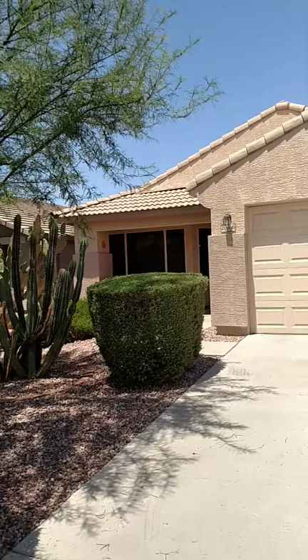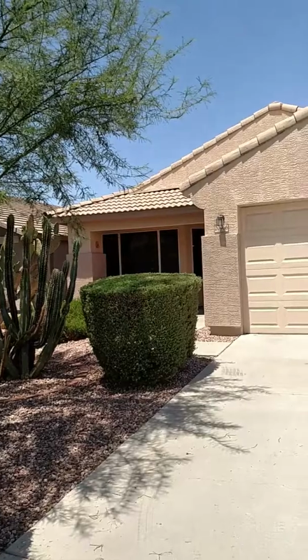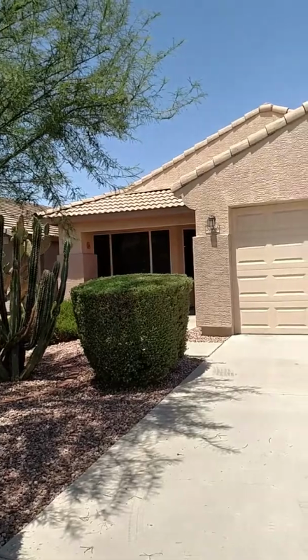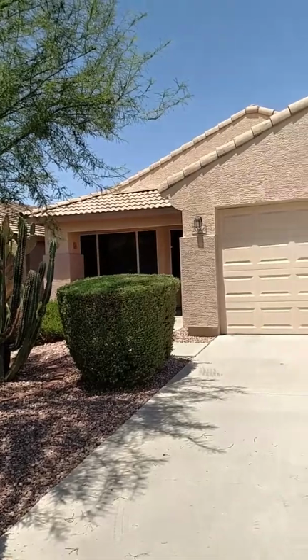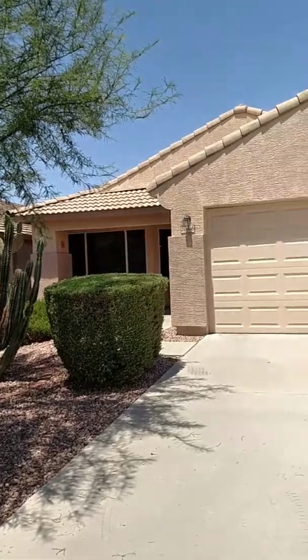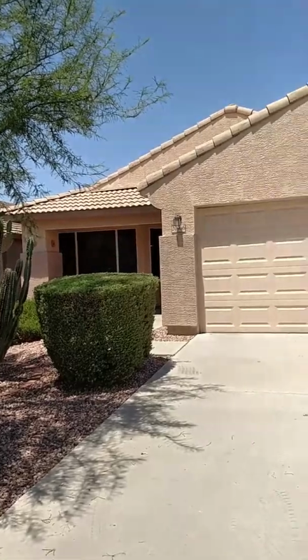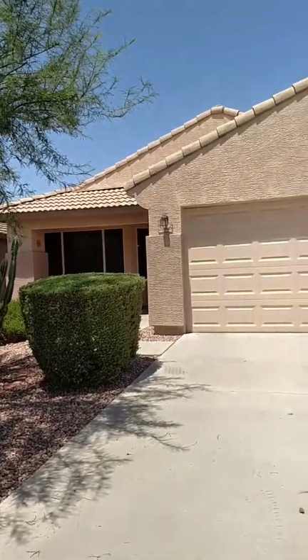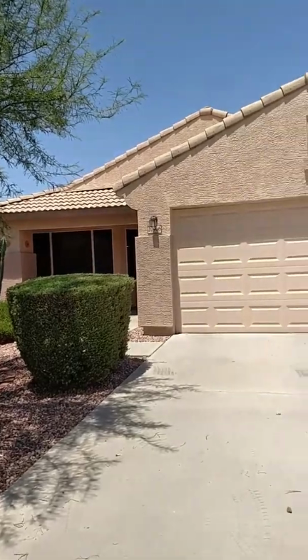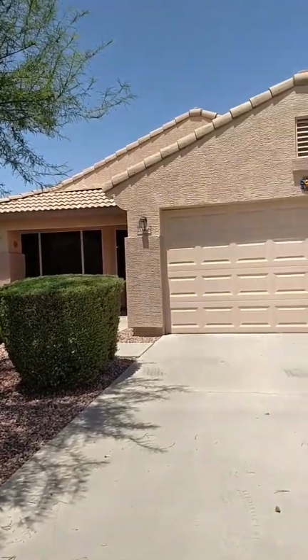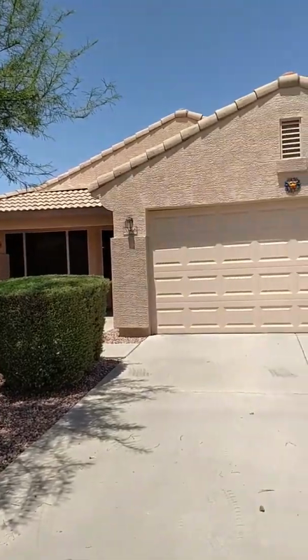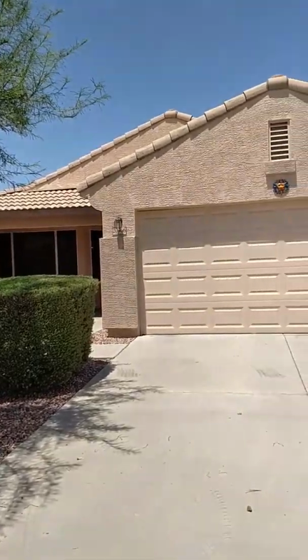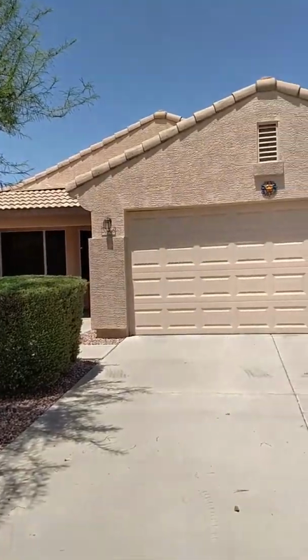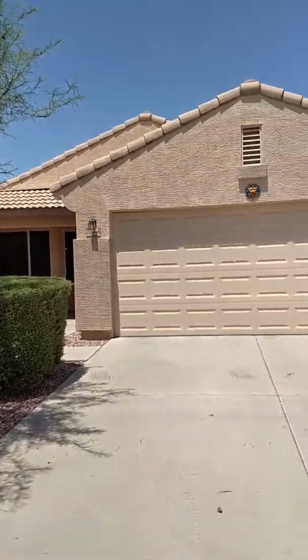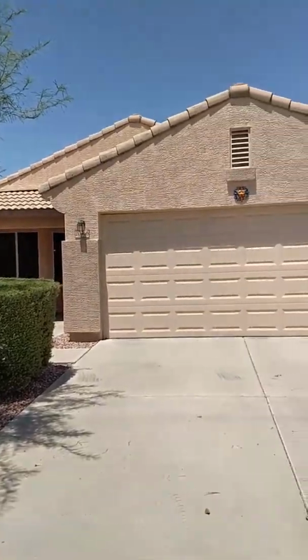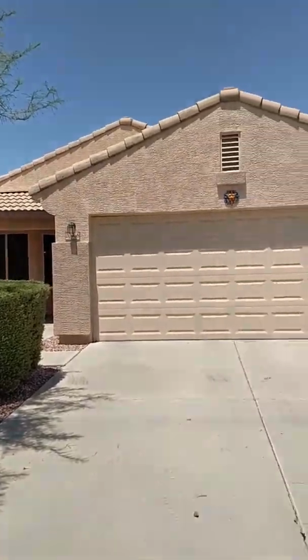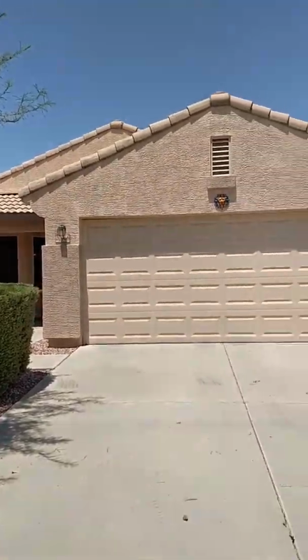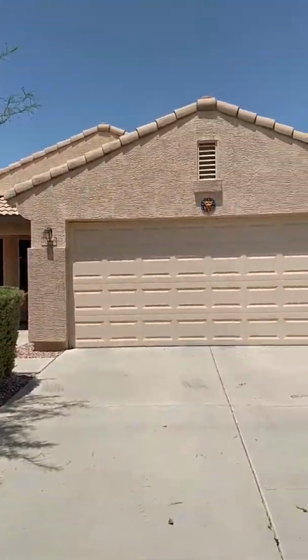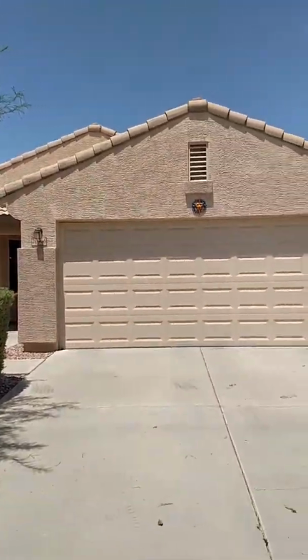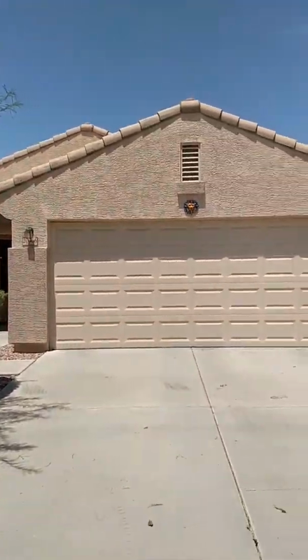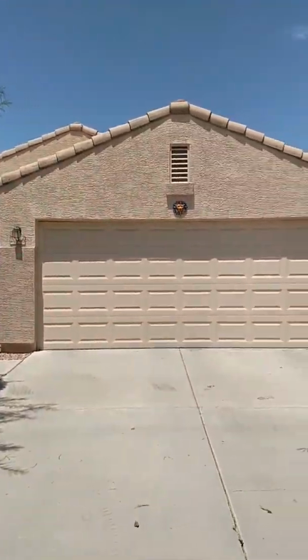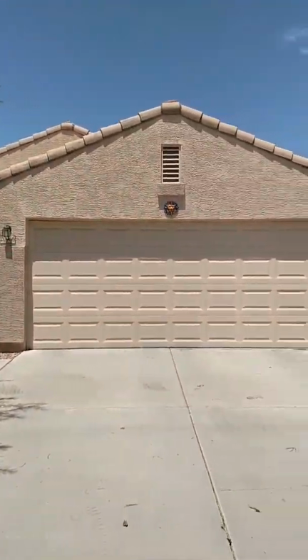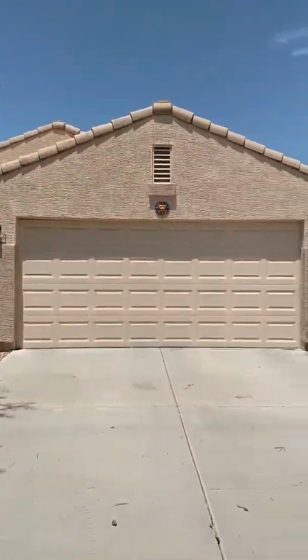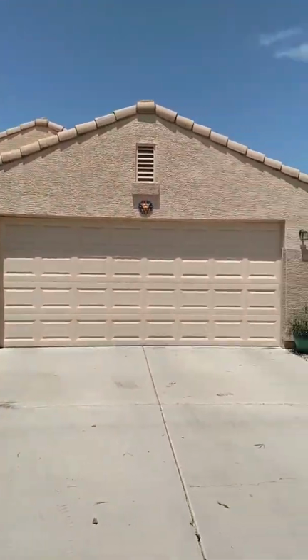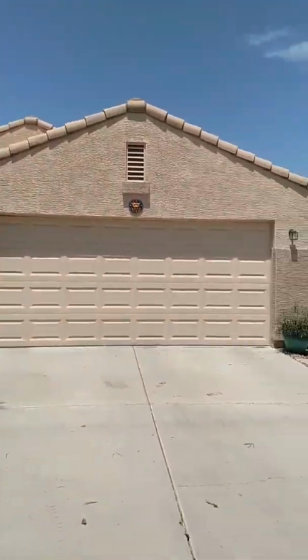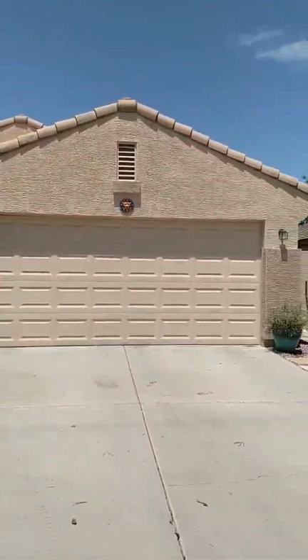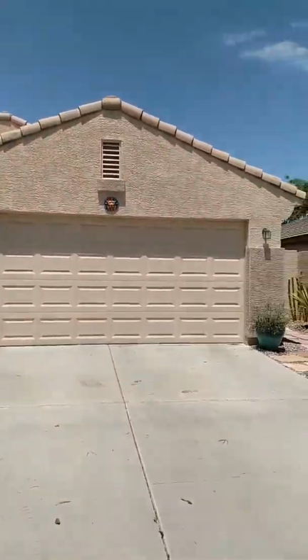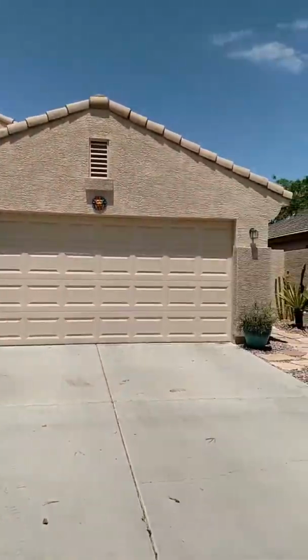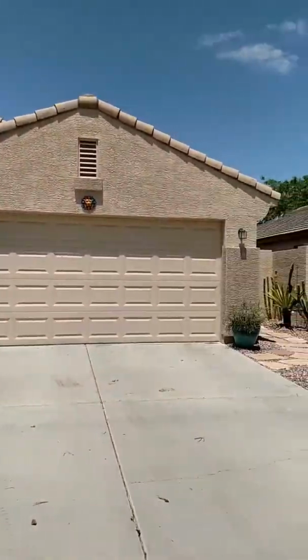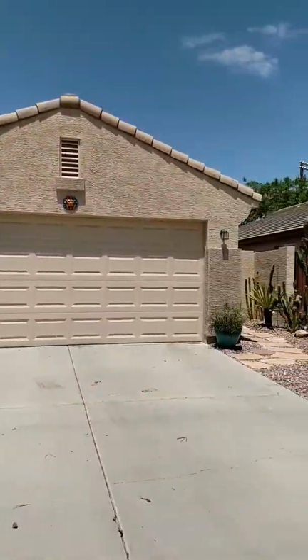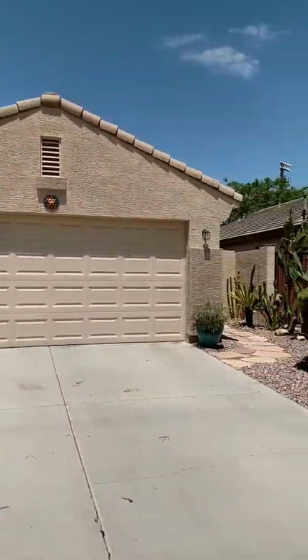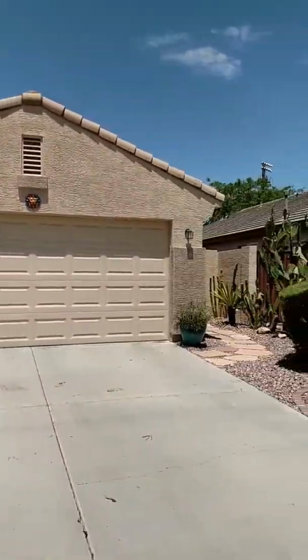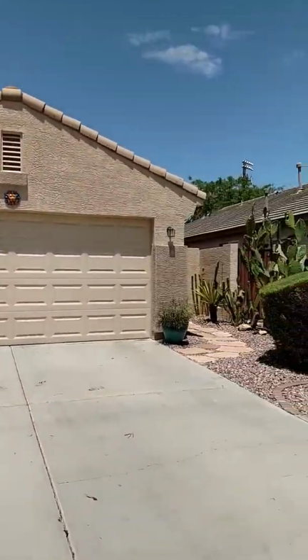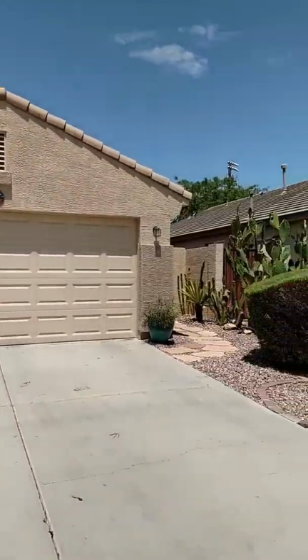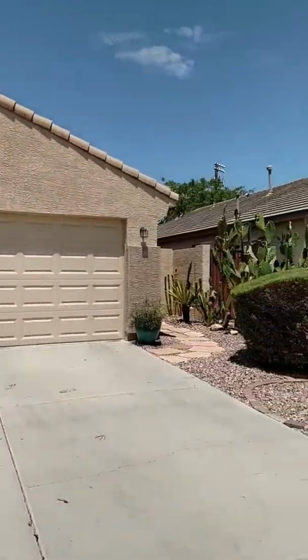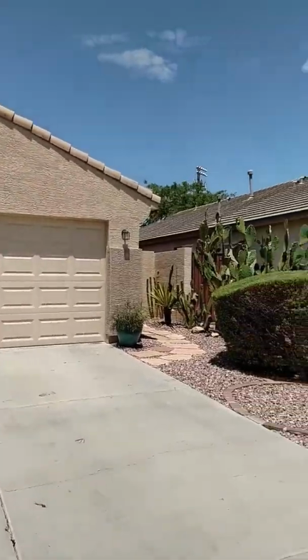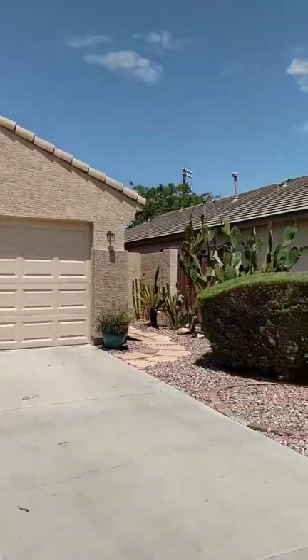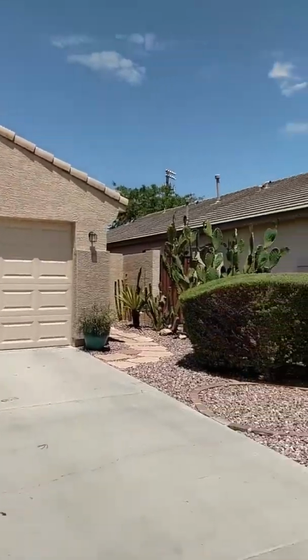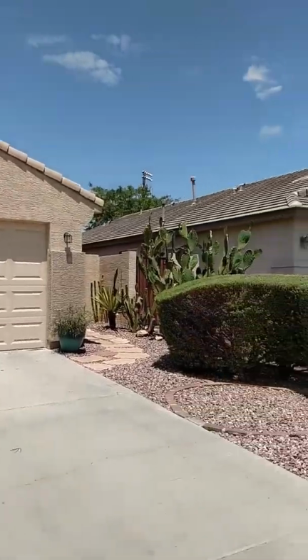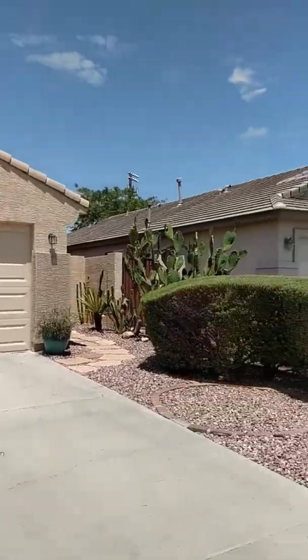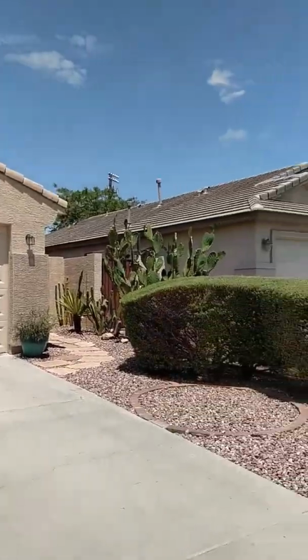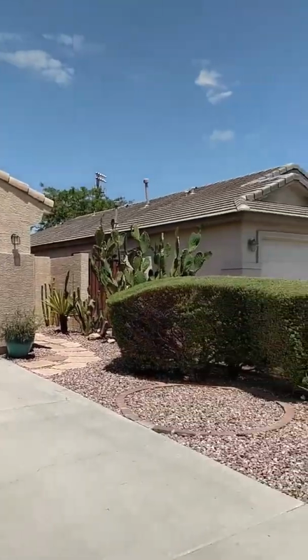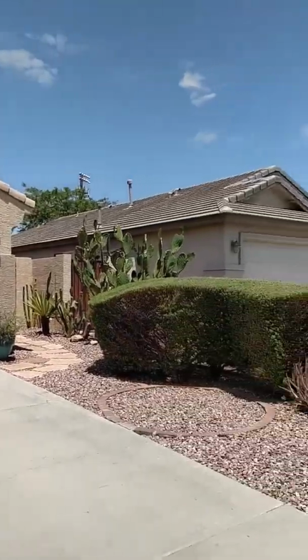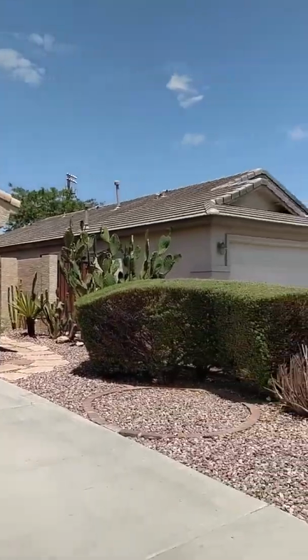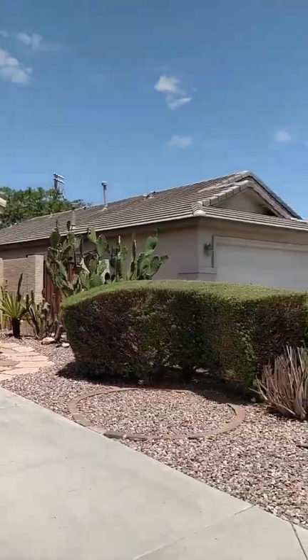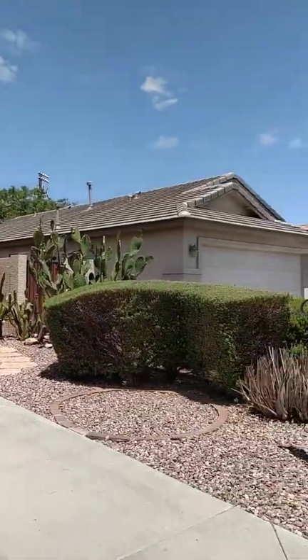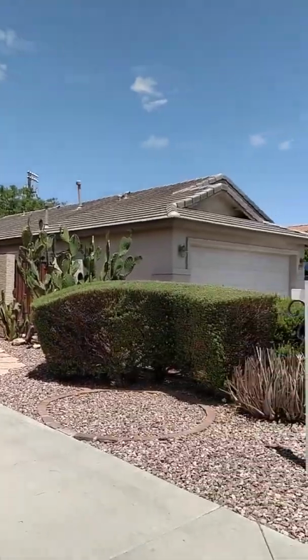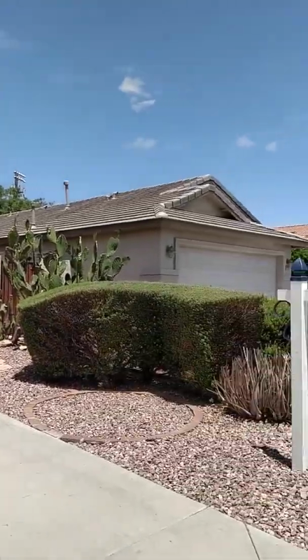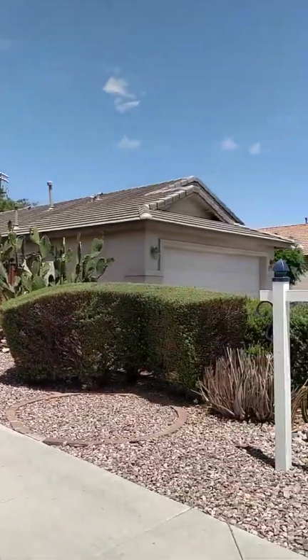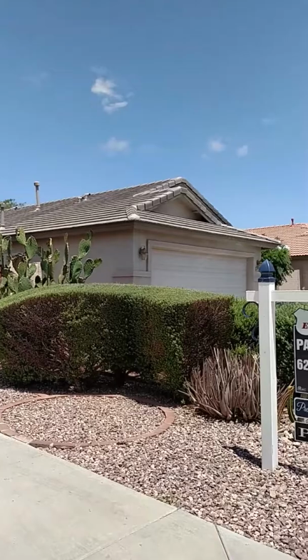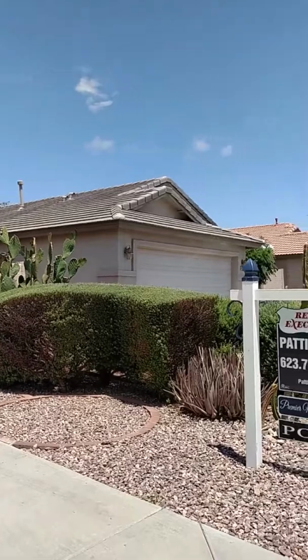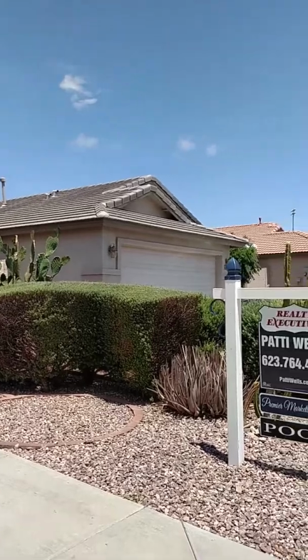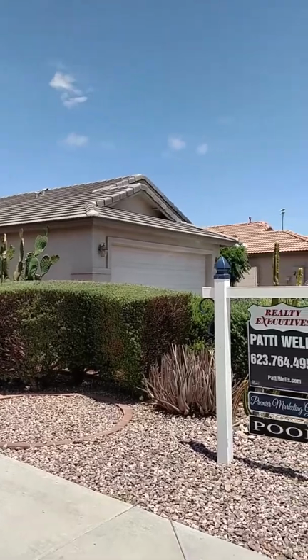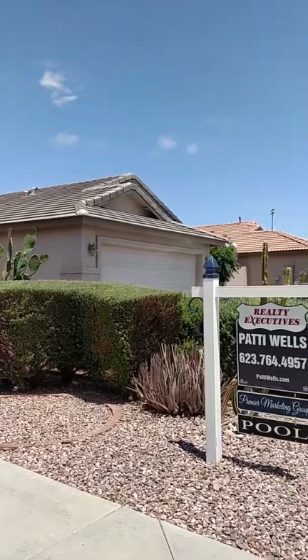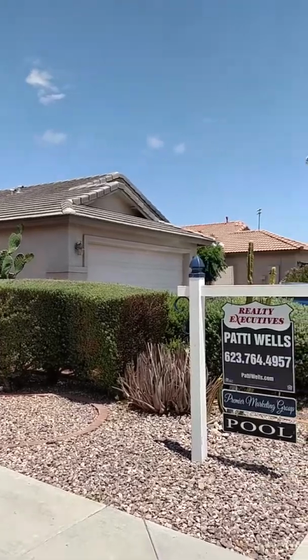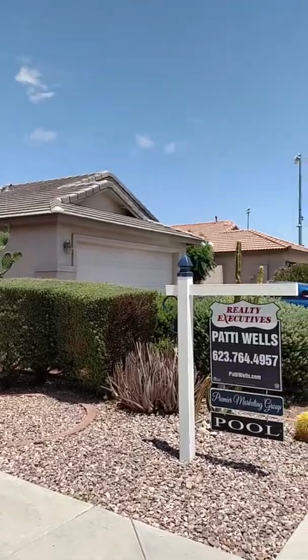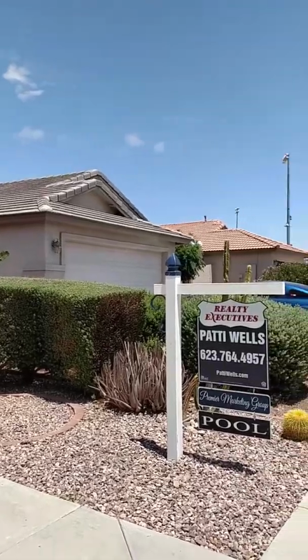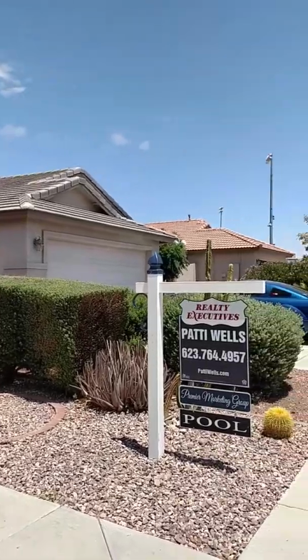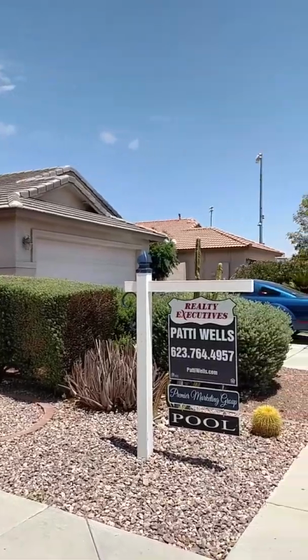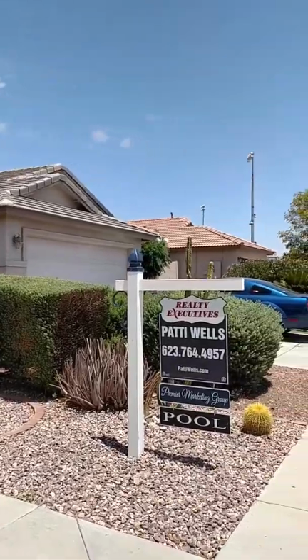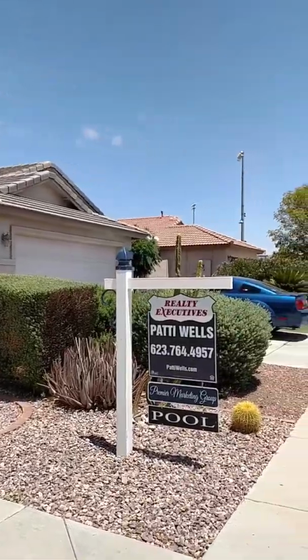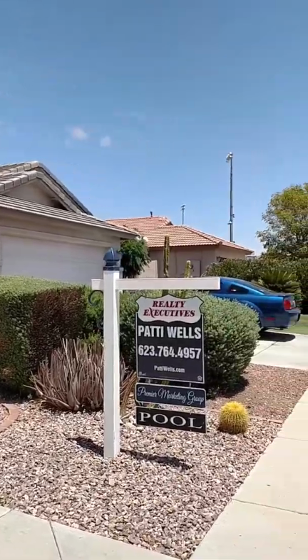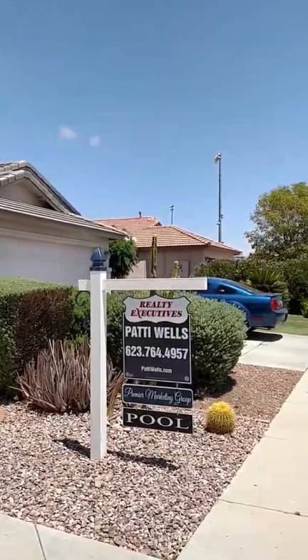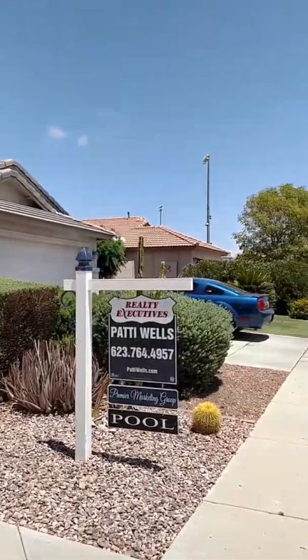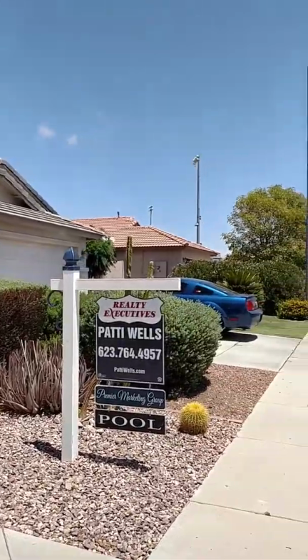This is 20966 North 84th, and it's at the end of a cul-de-sac.